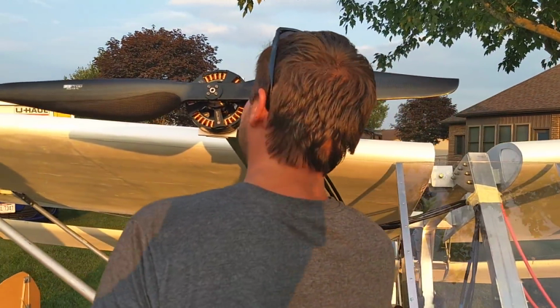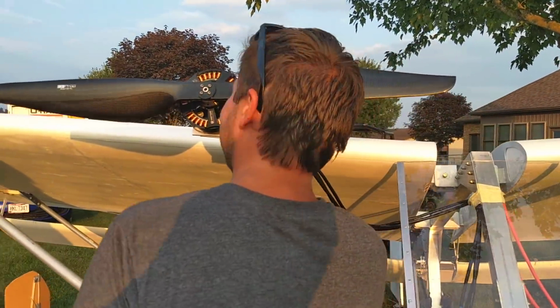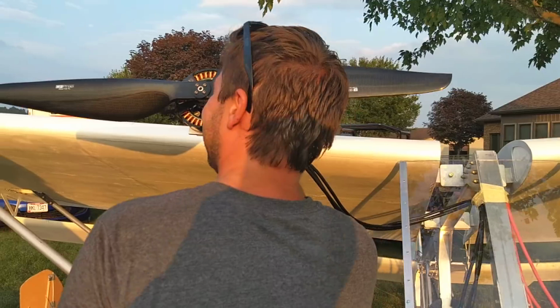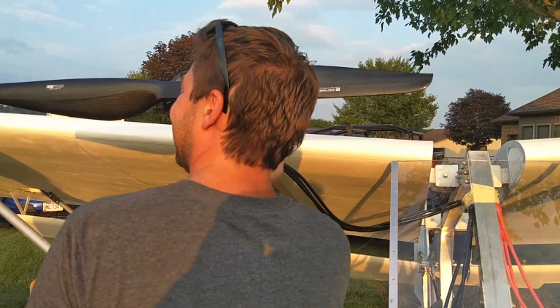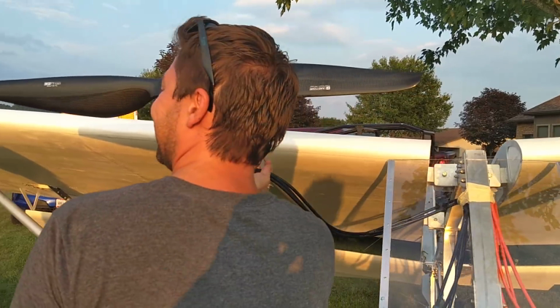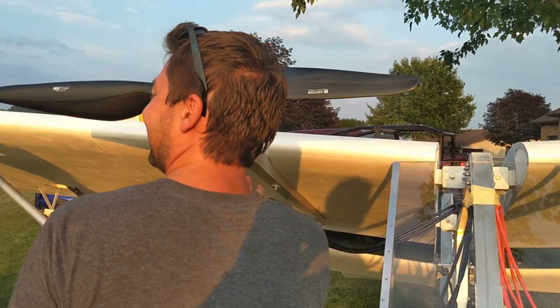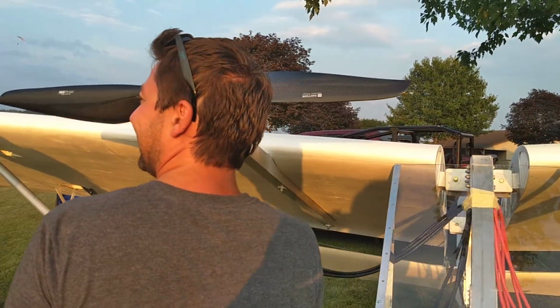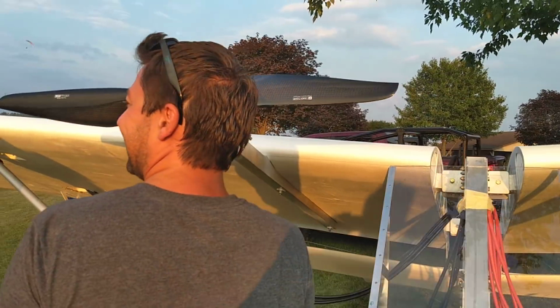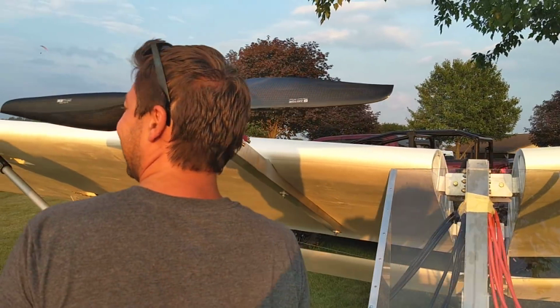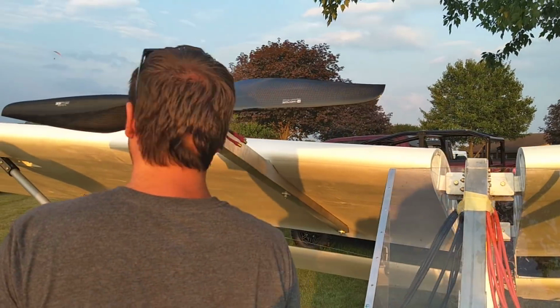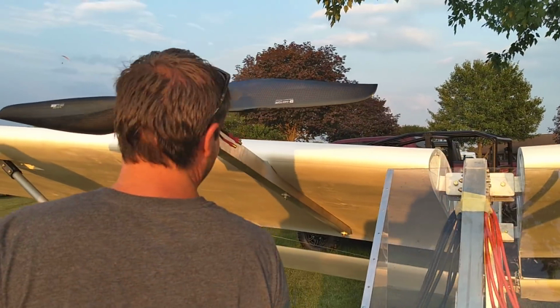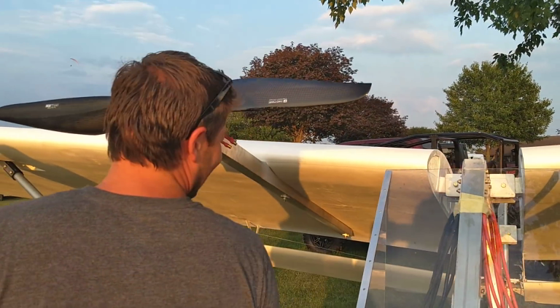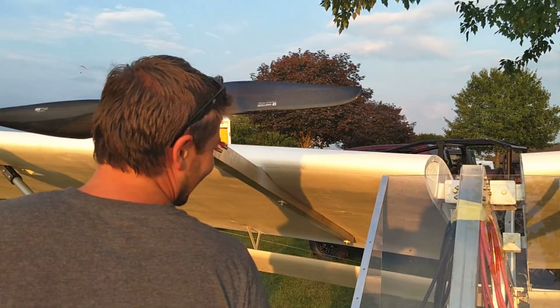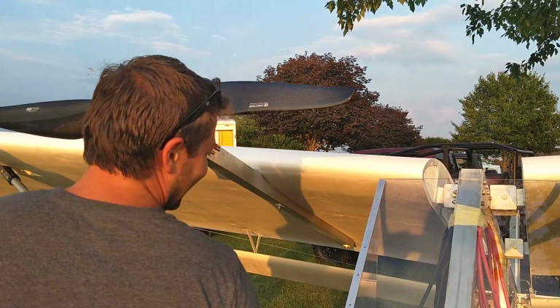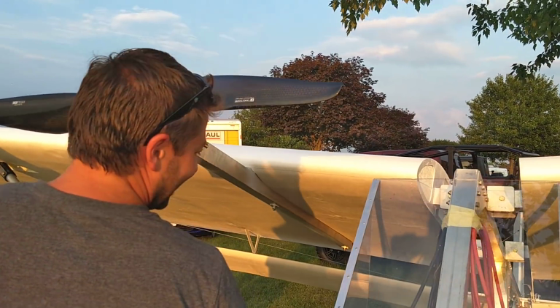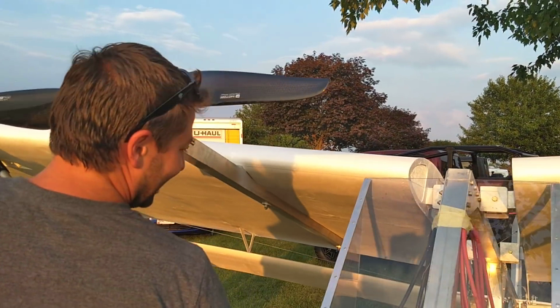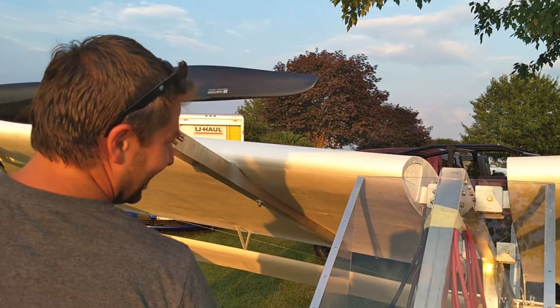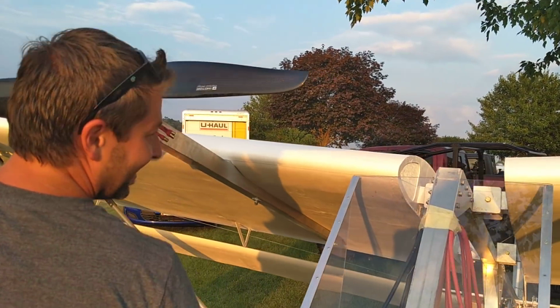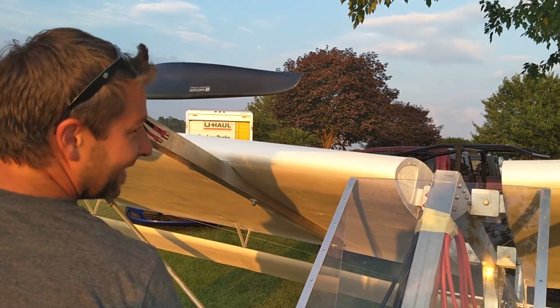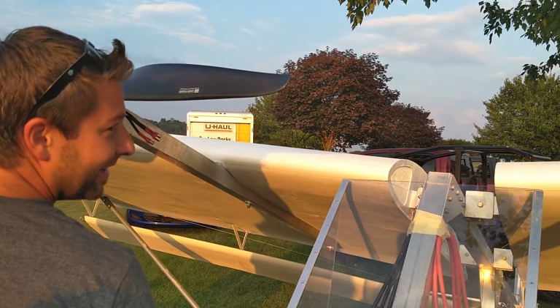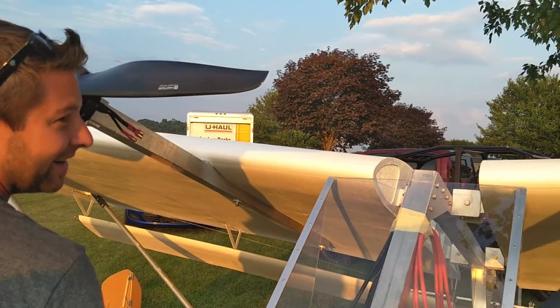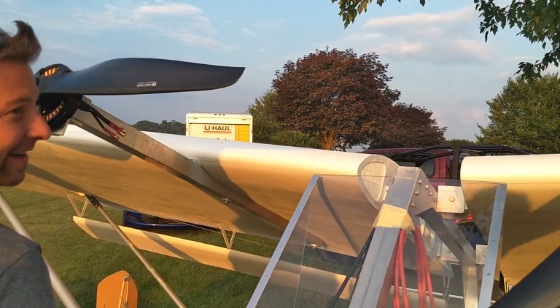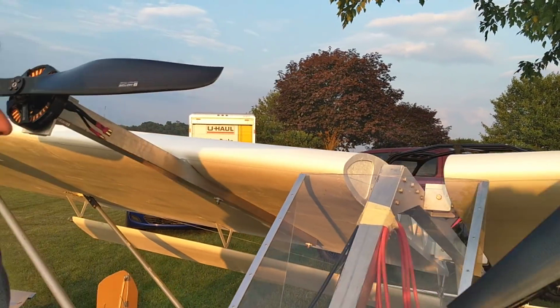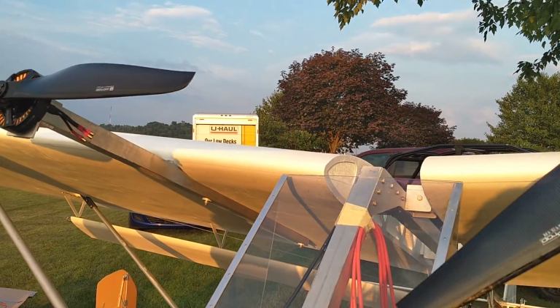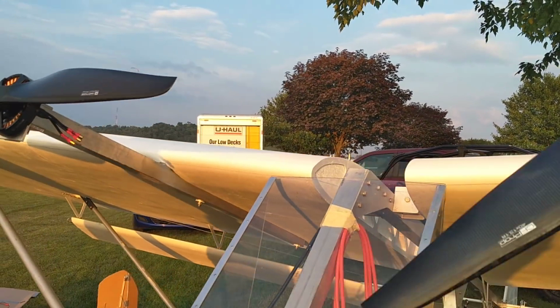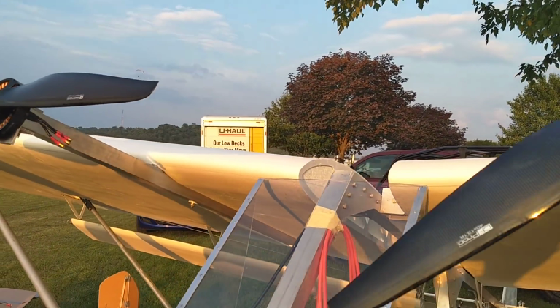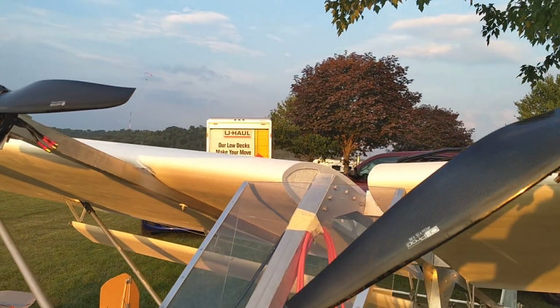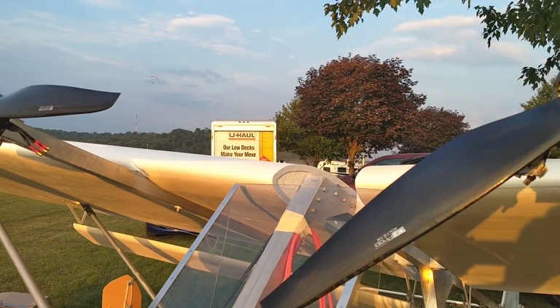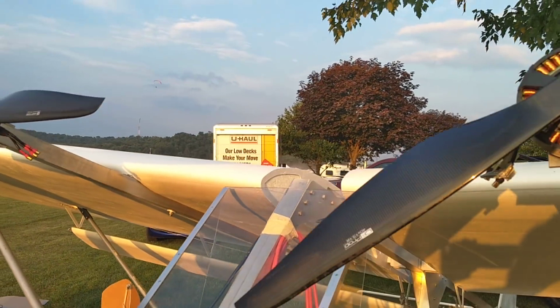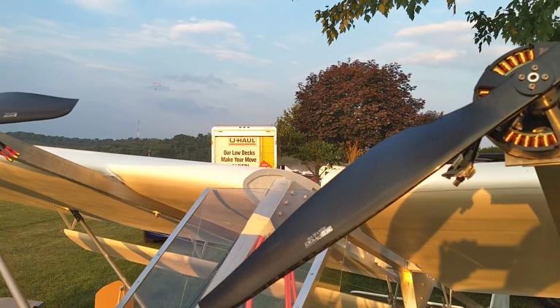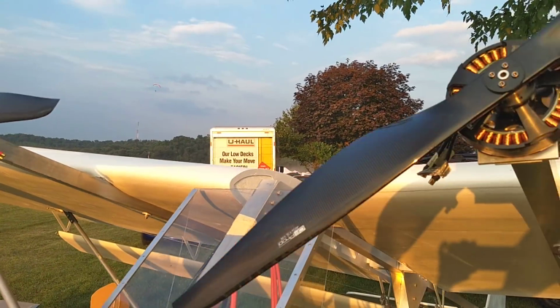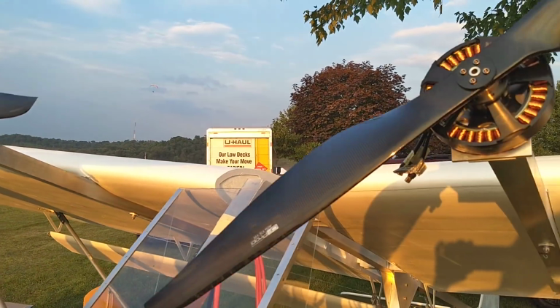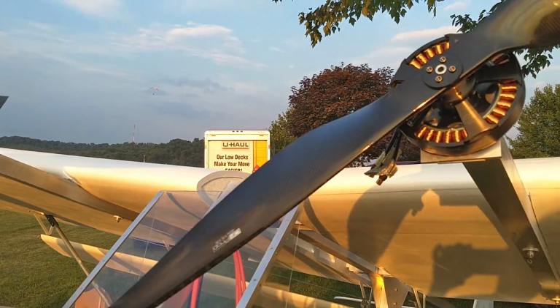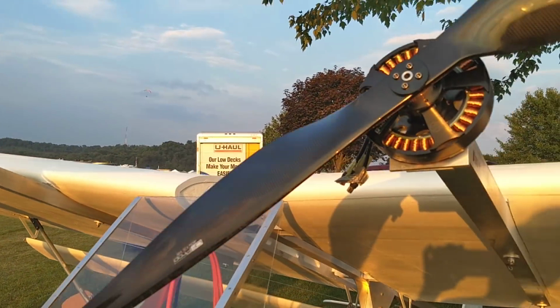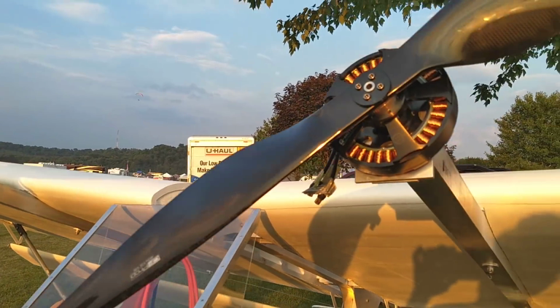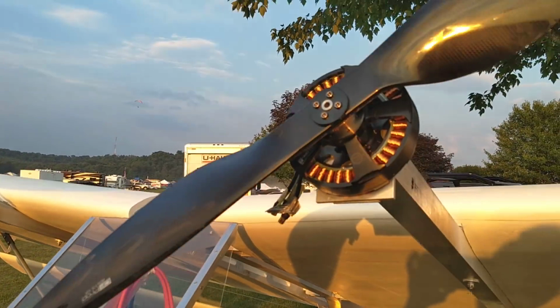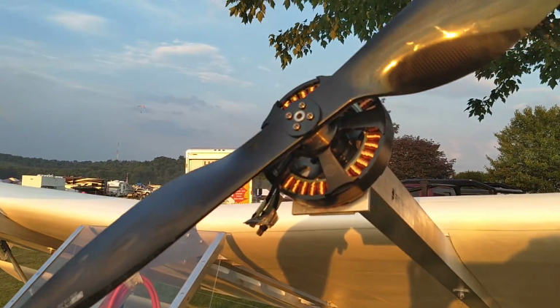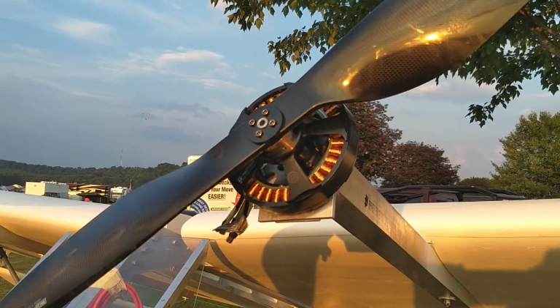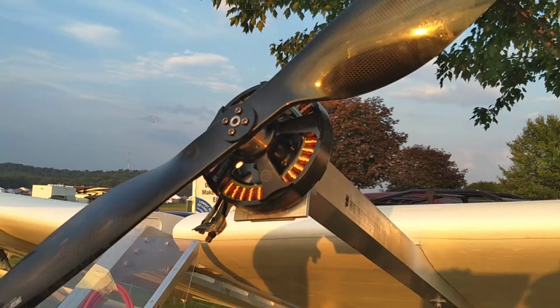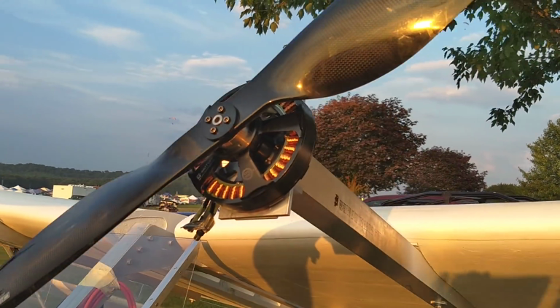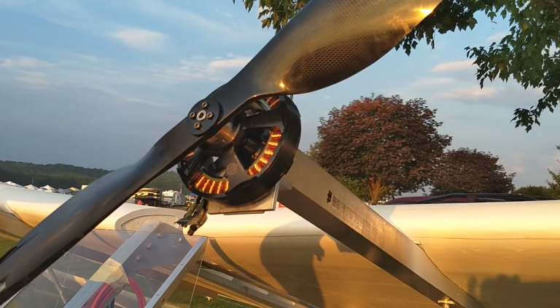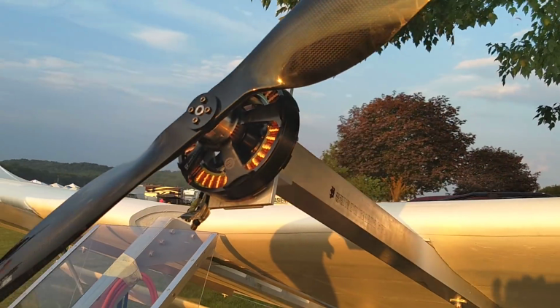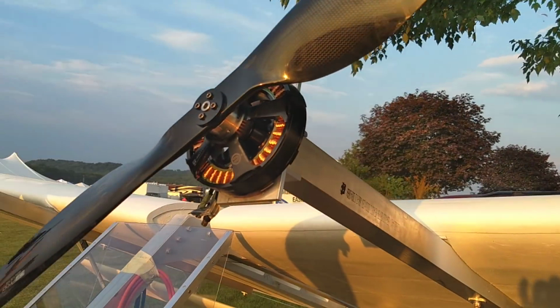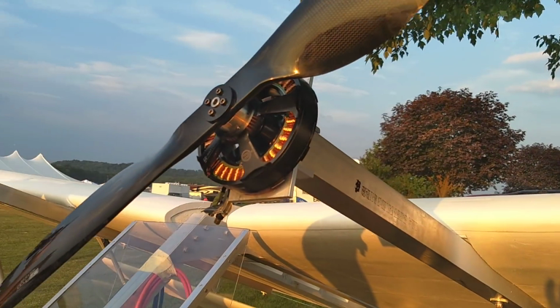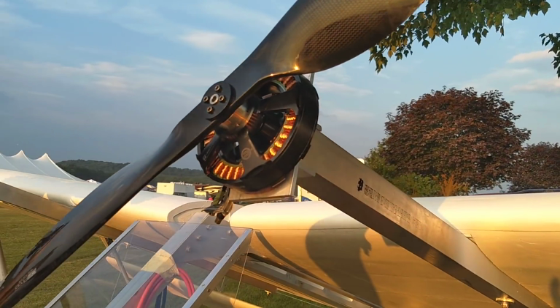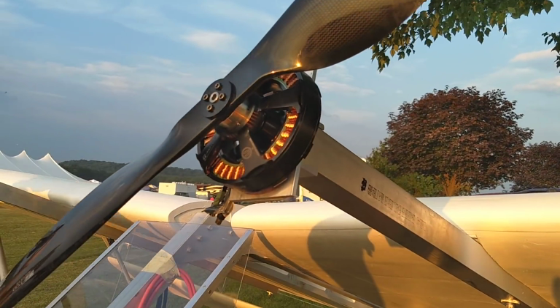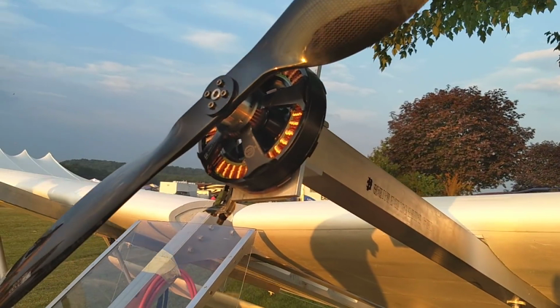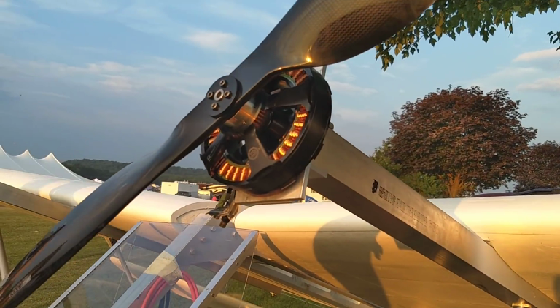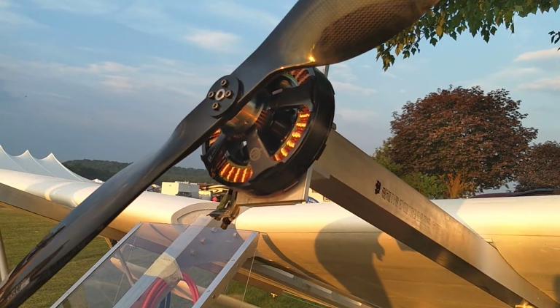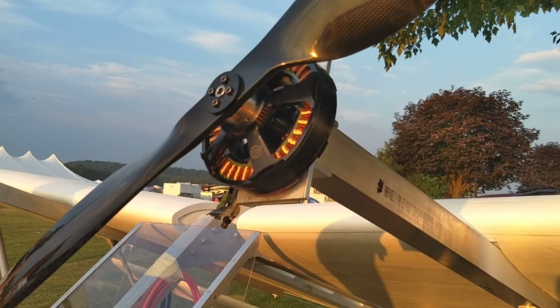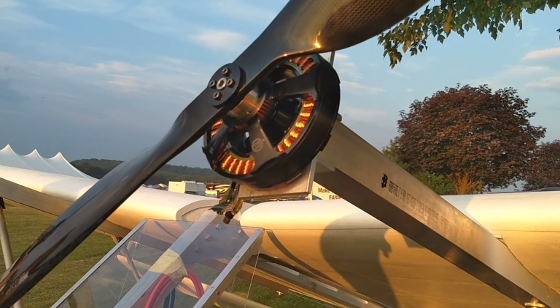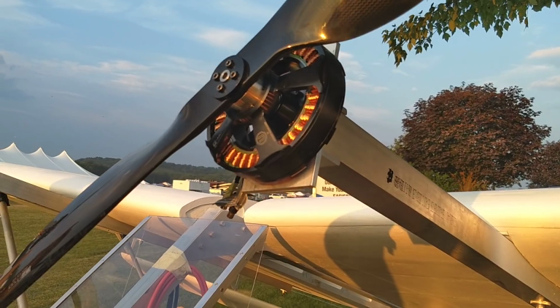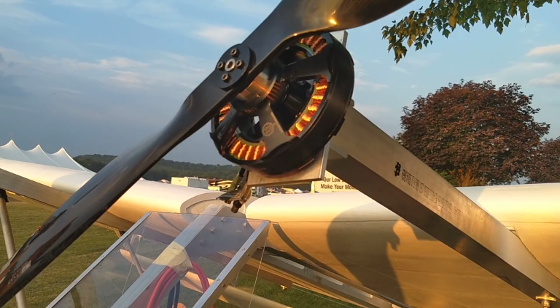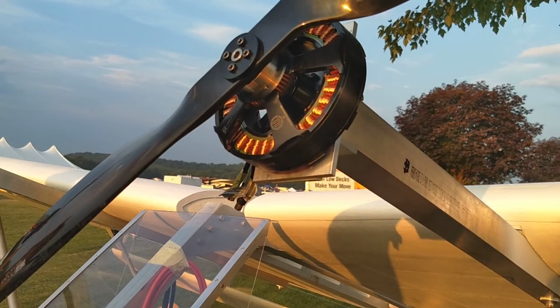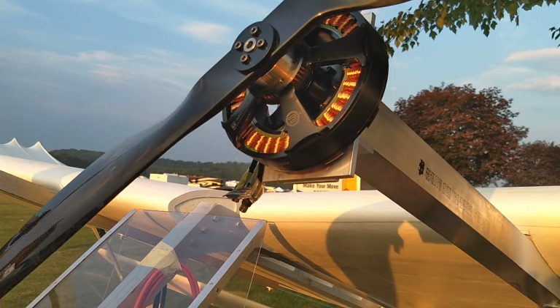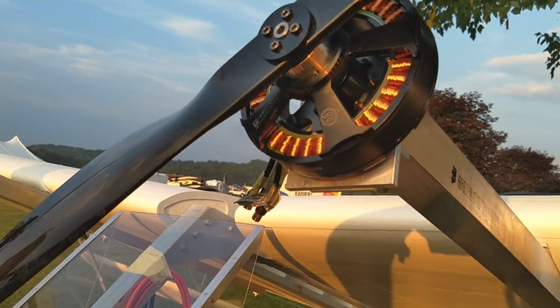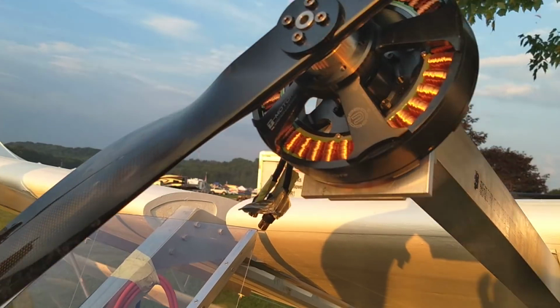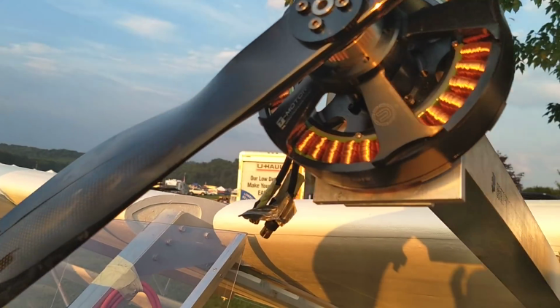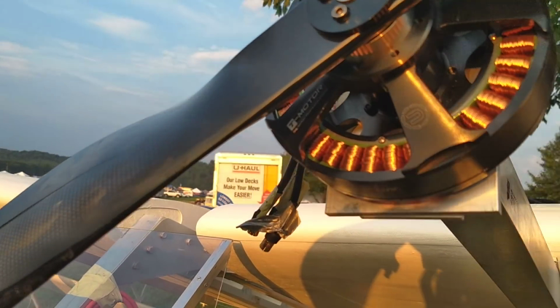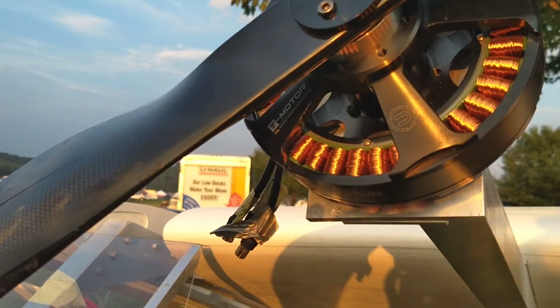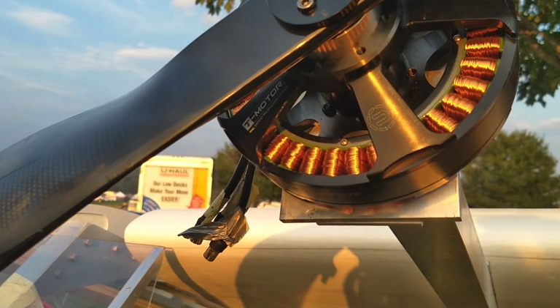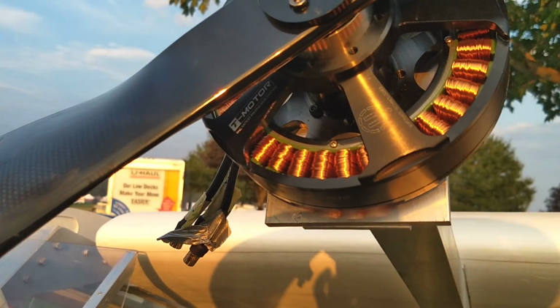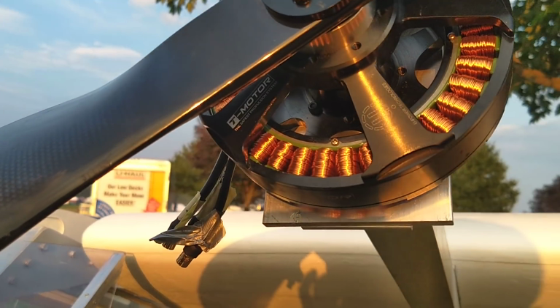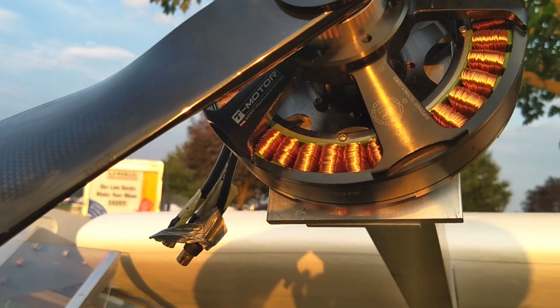Do you guys know what motors these are? T-motor — yeah, U15s.